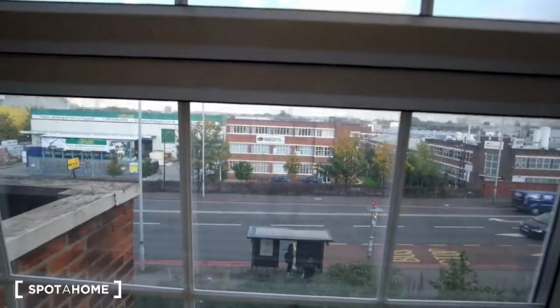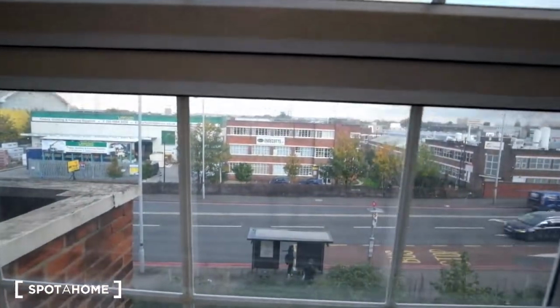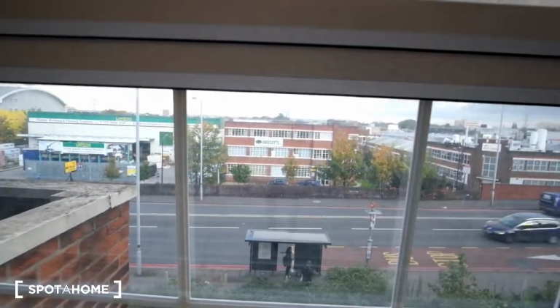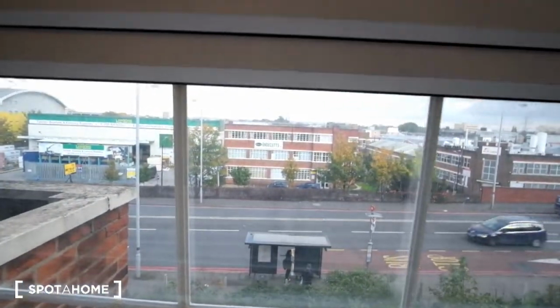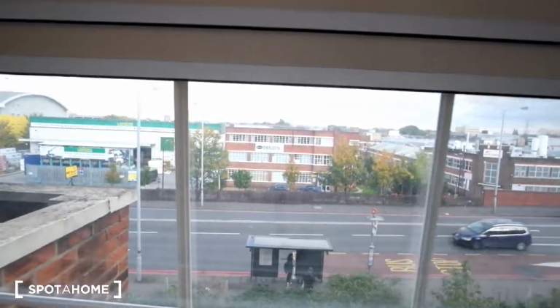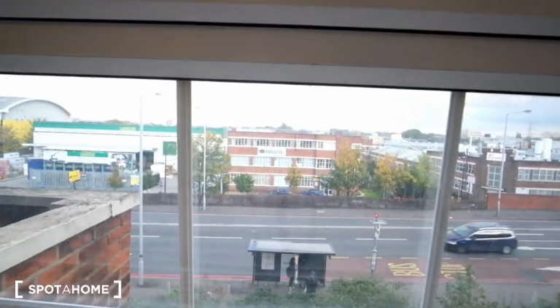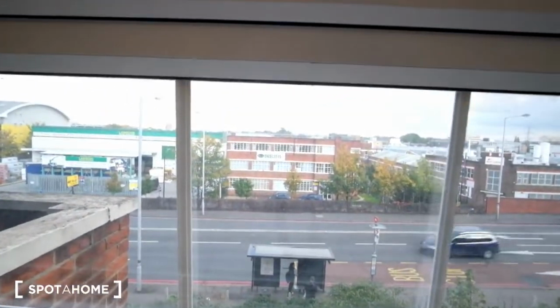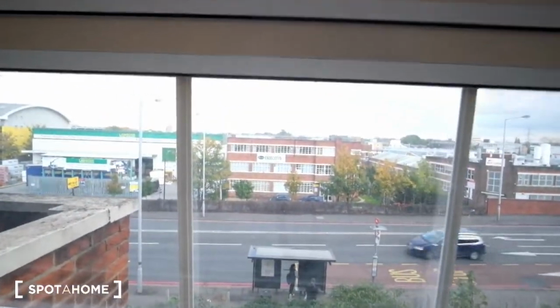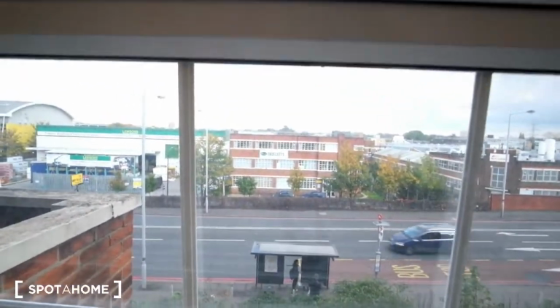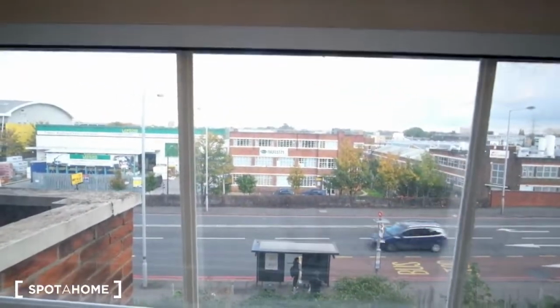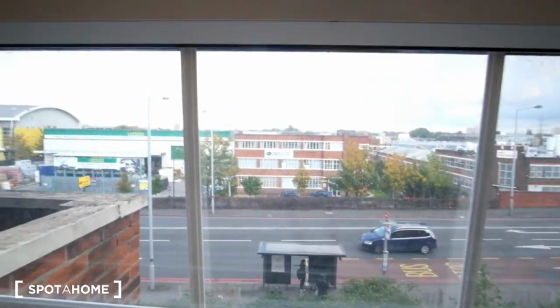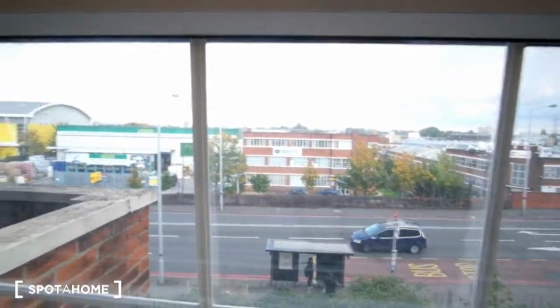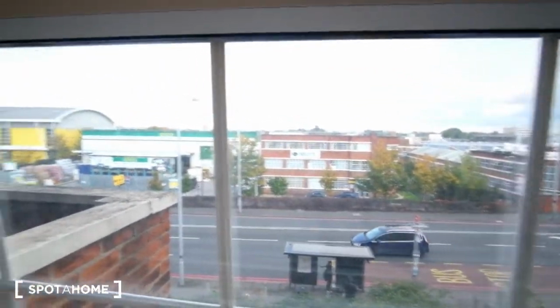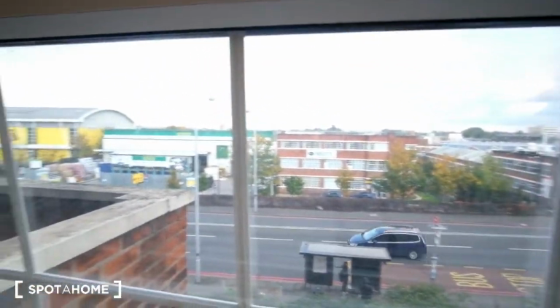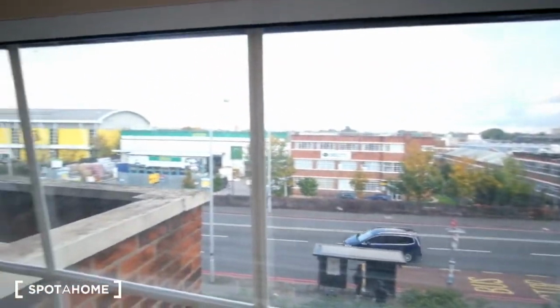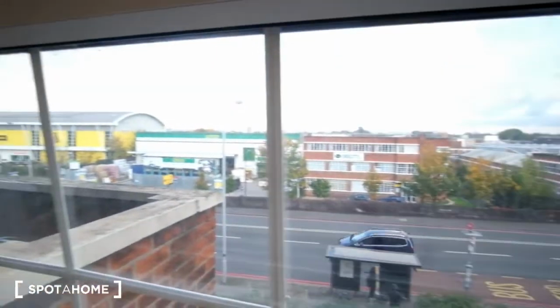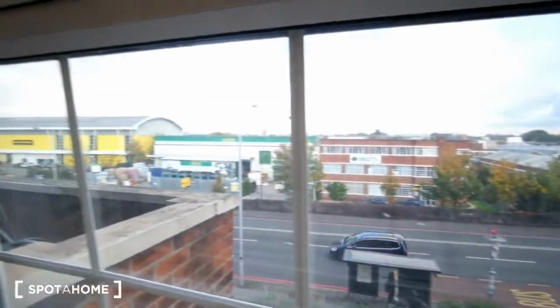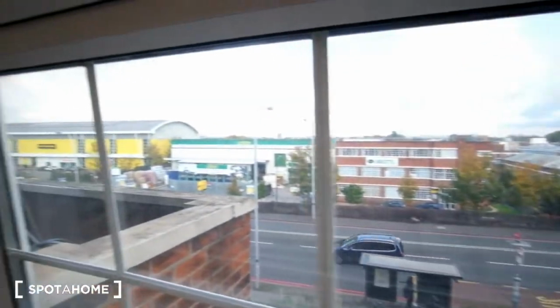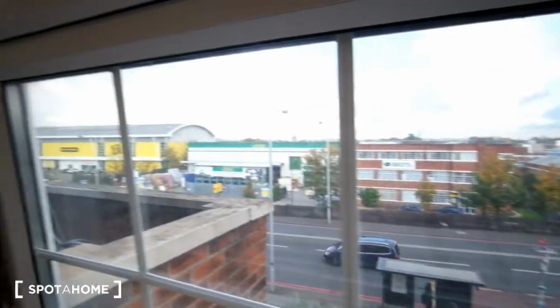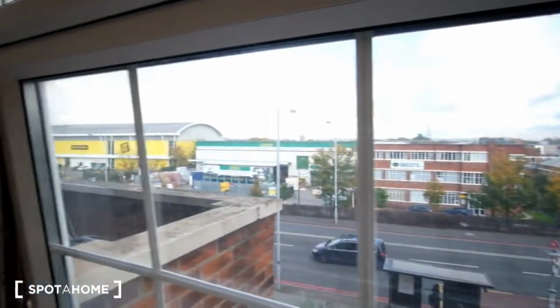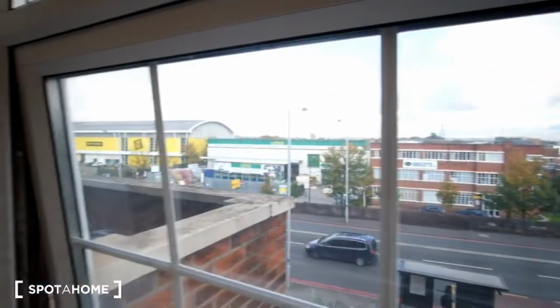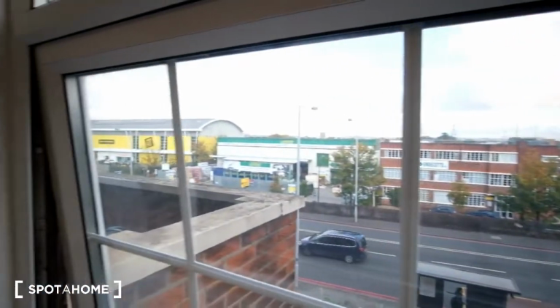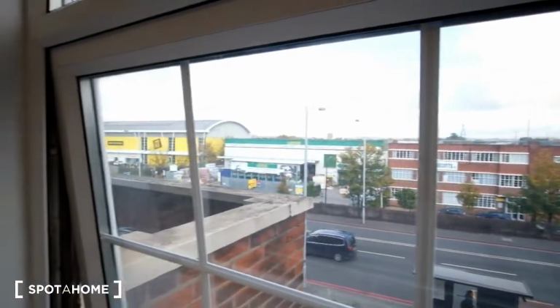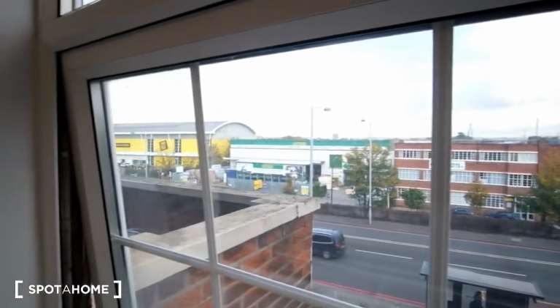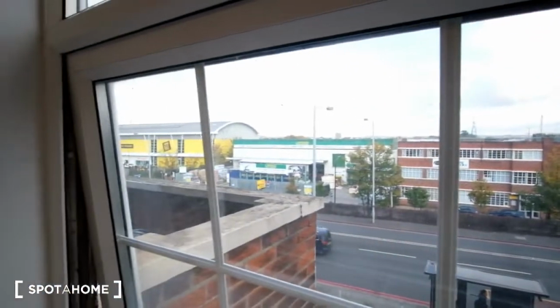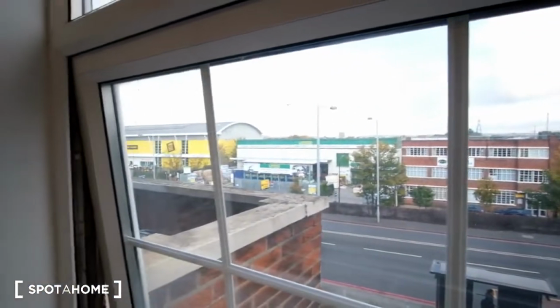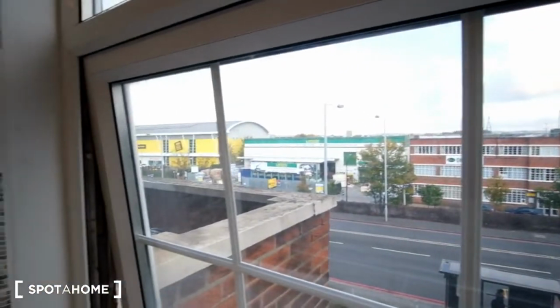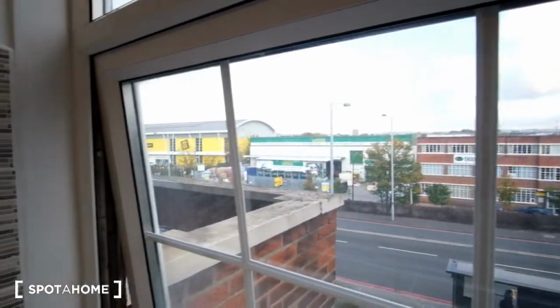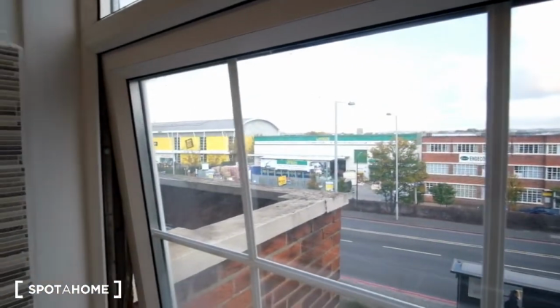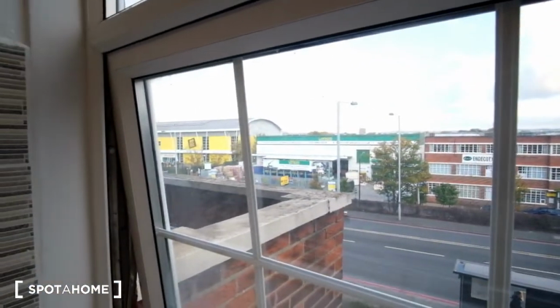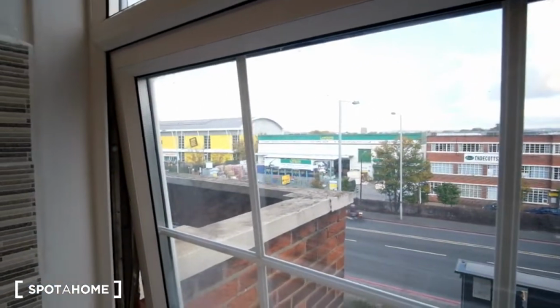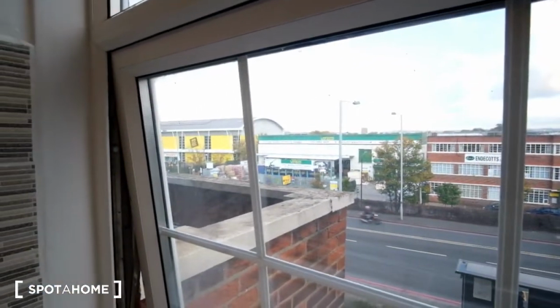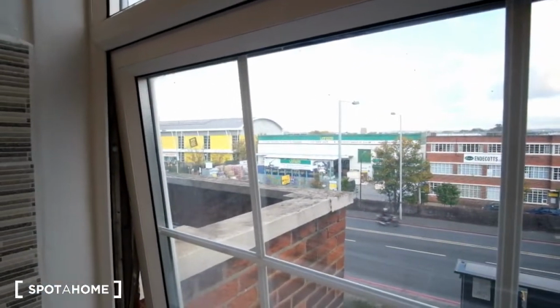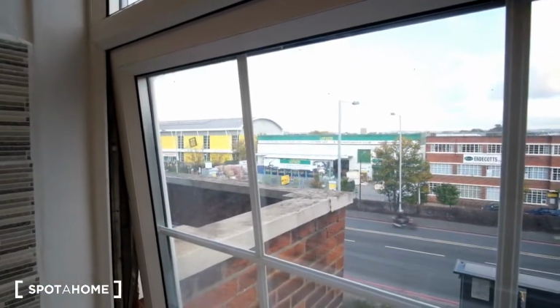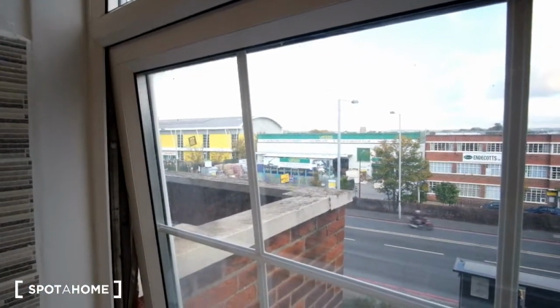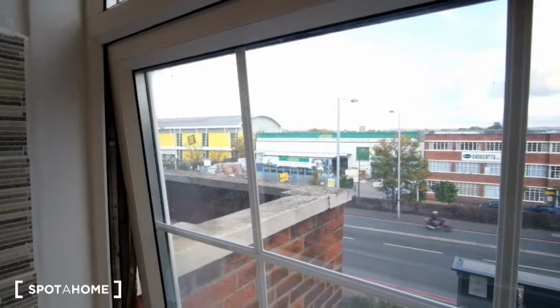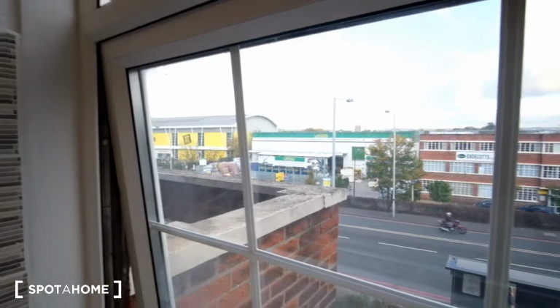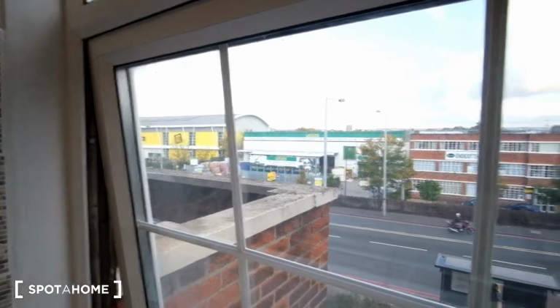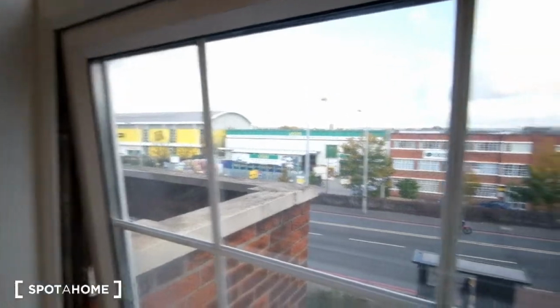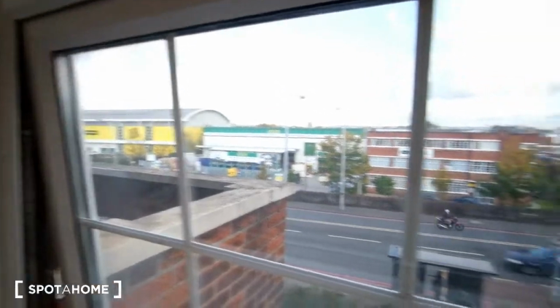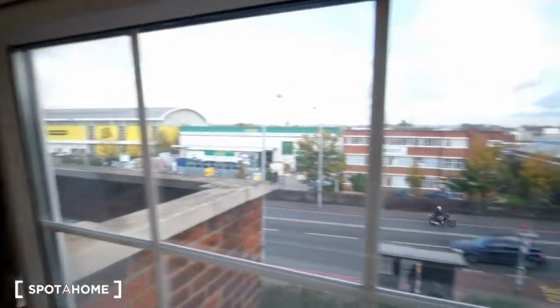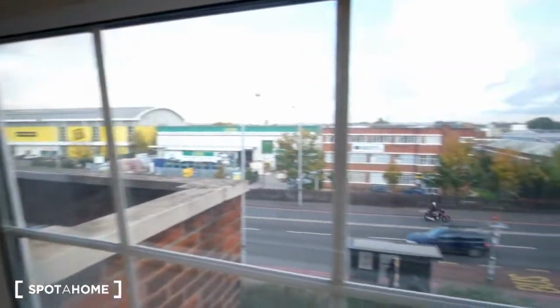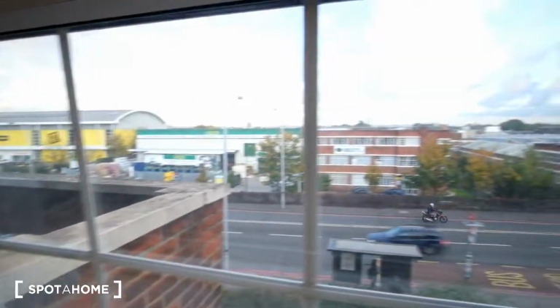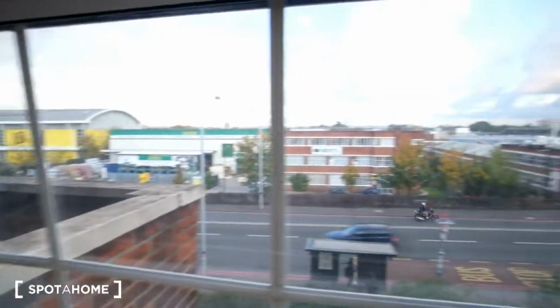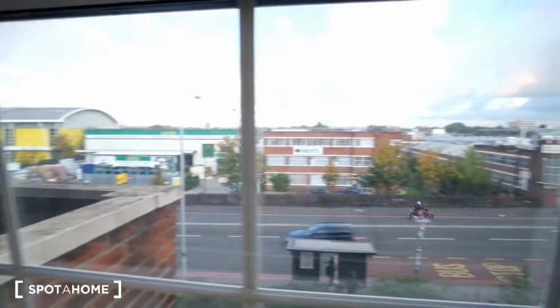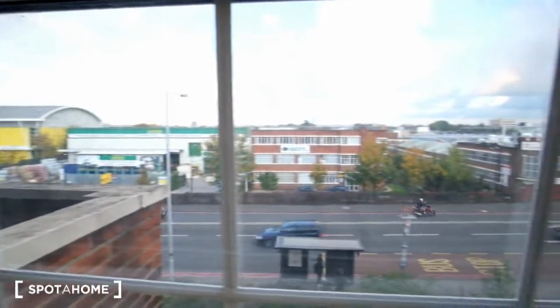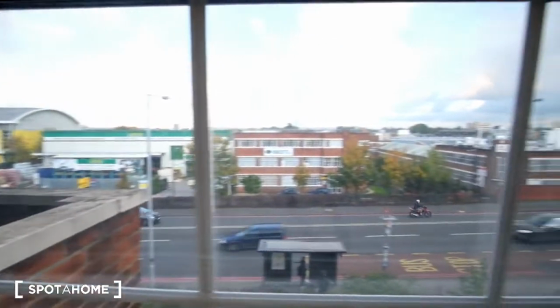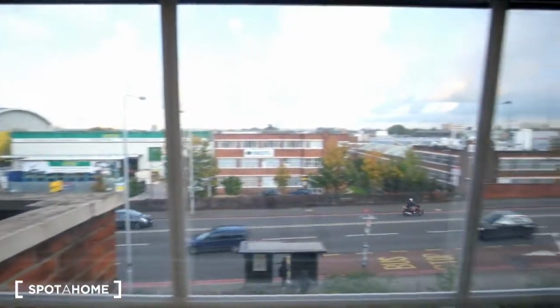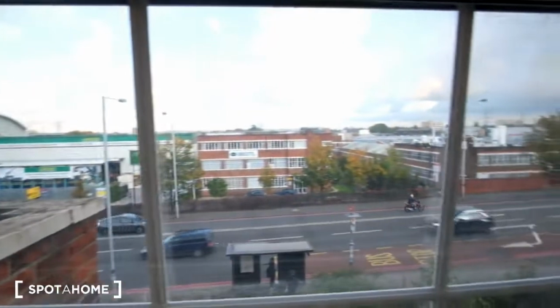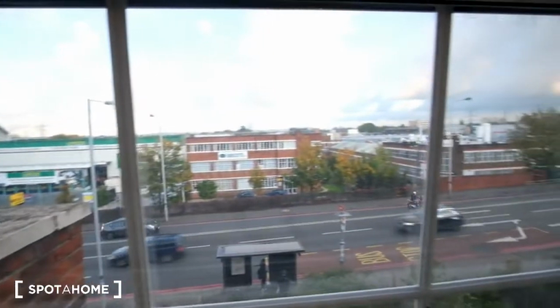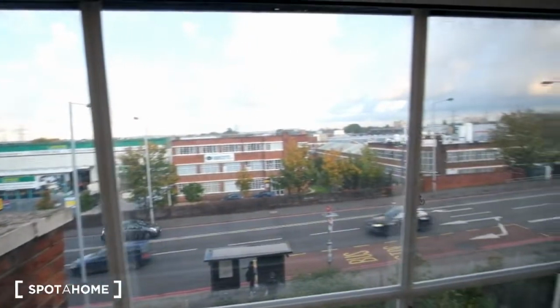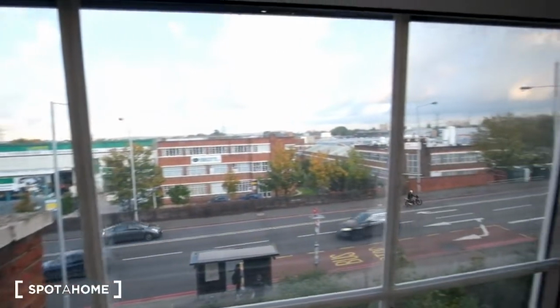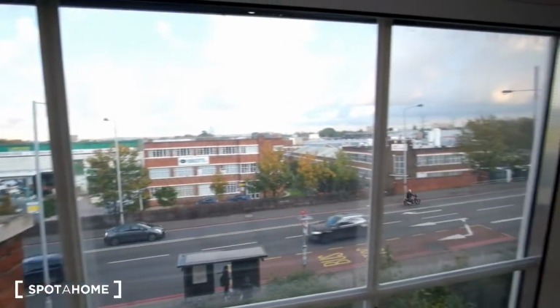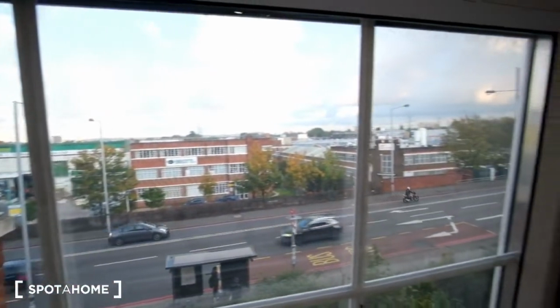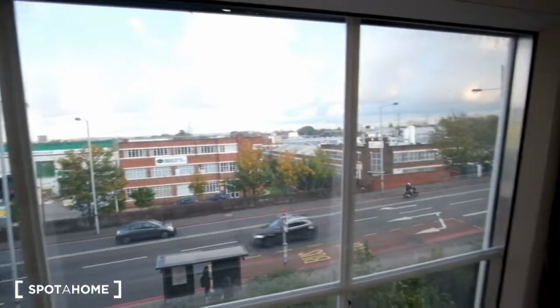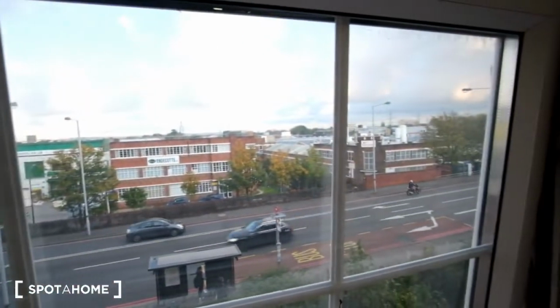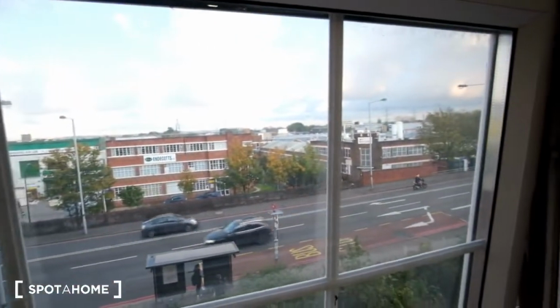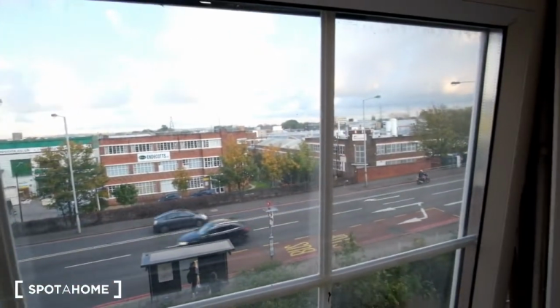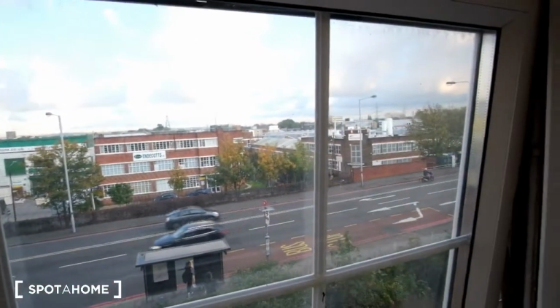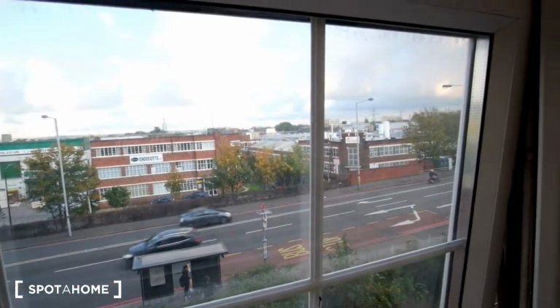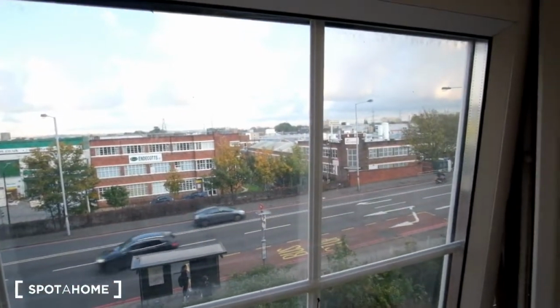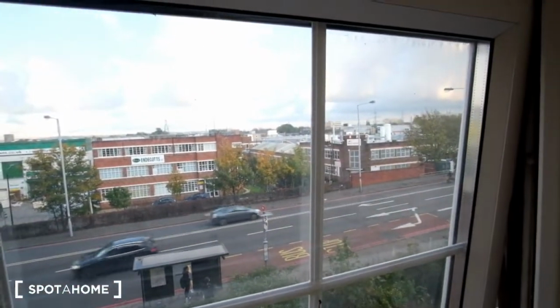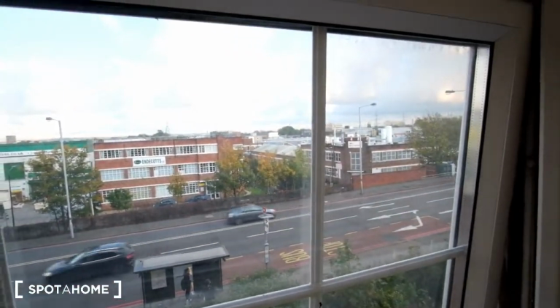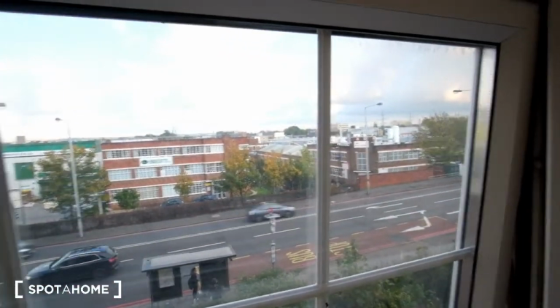Here's outside the window — you can also see a balcony that's going to be attached to this flat. We'll see that in a moment.